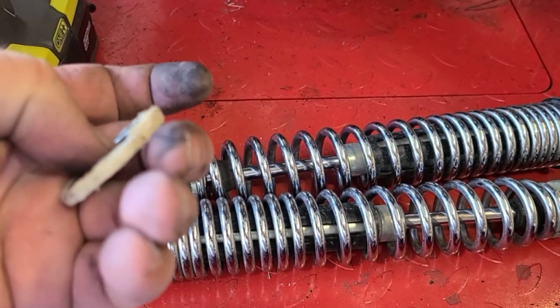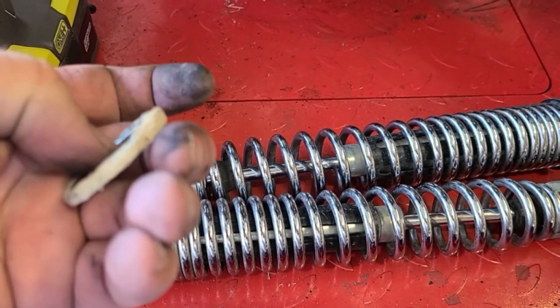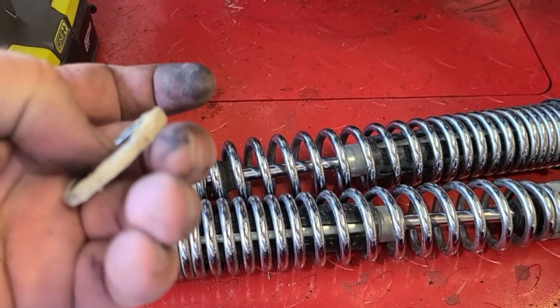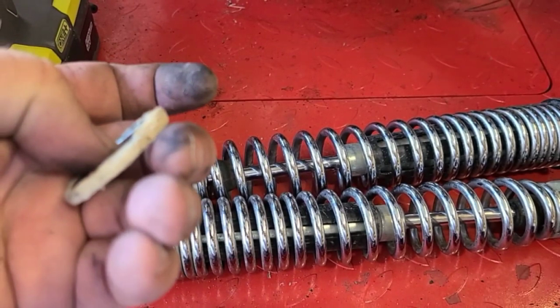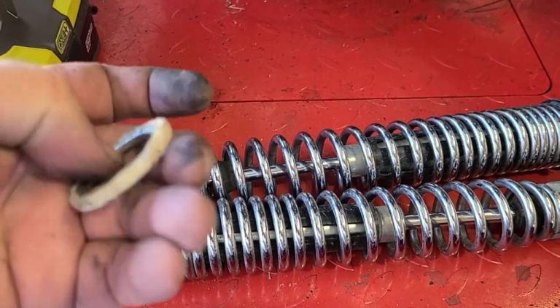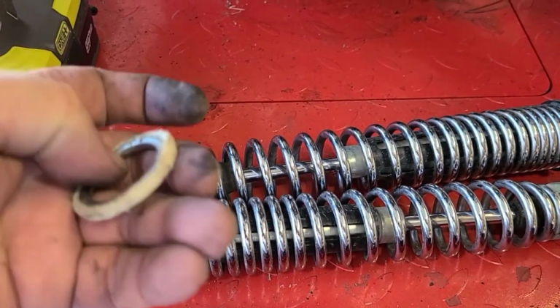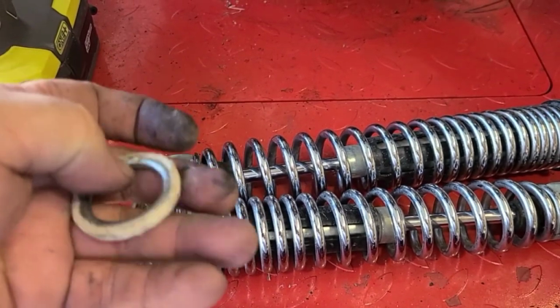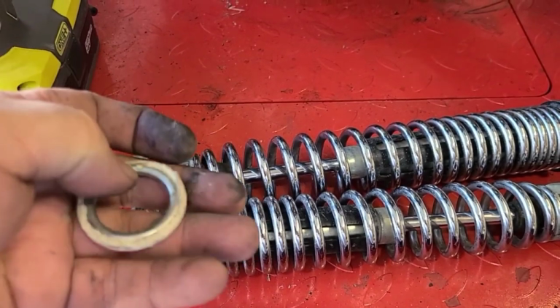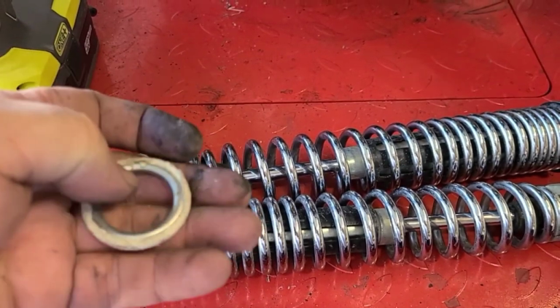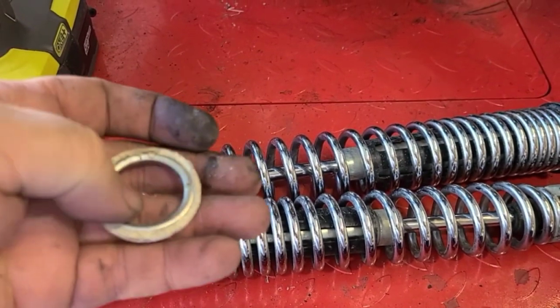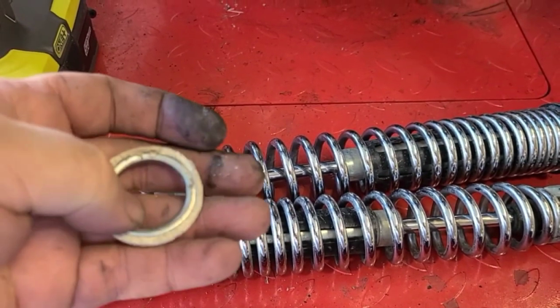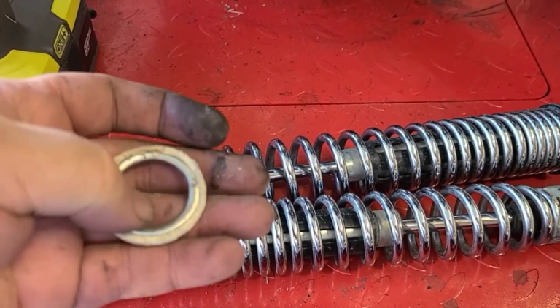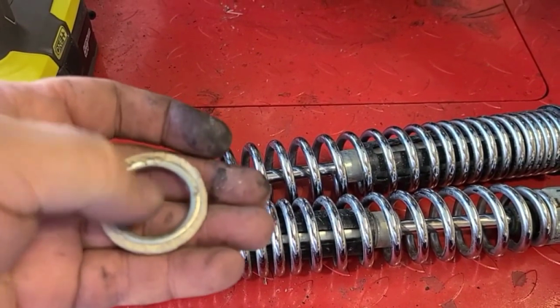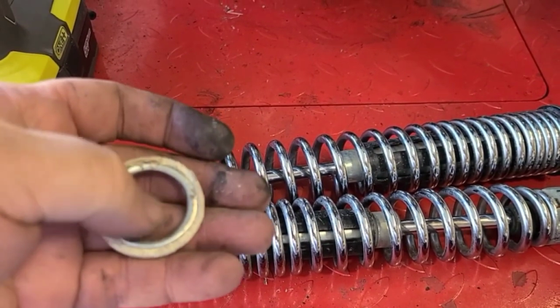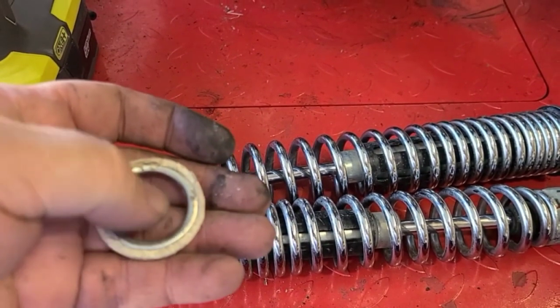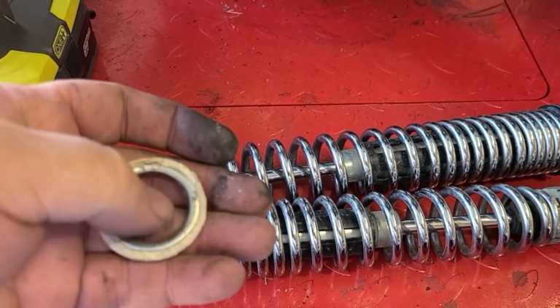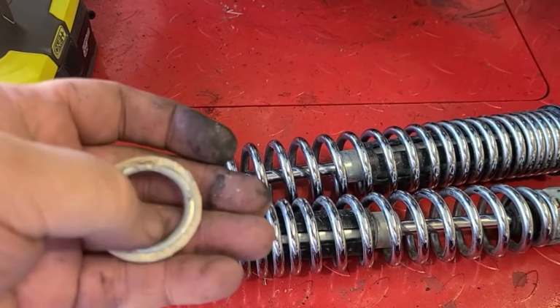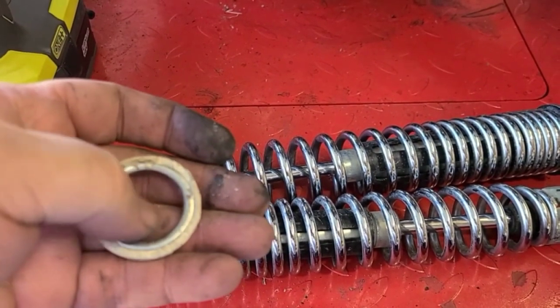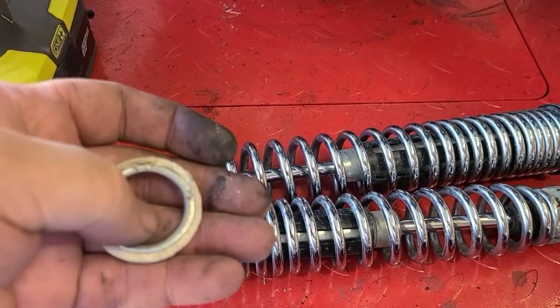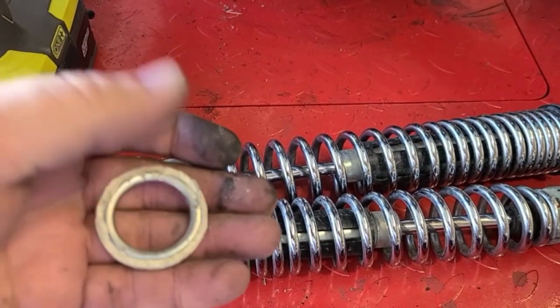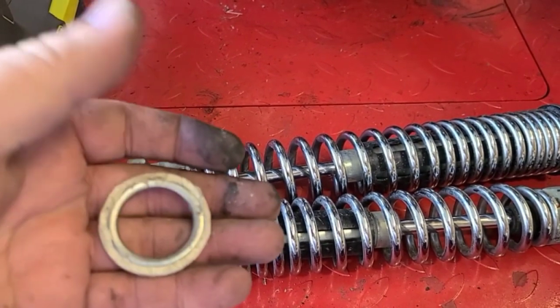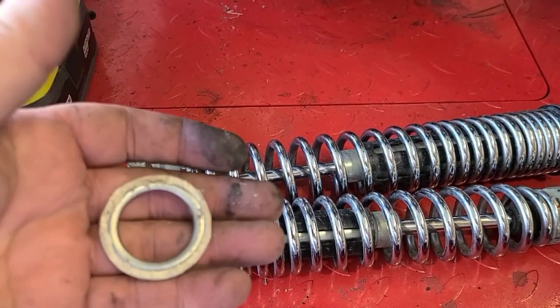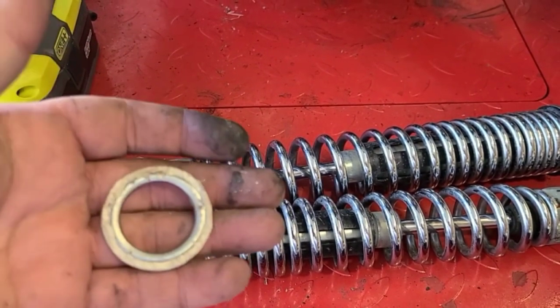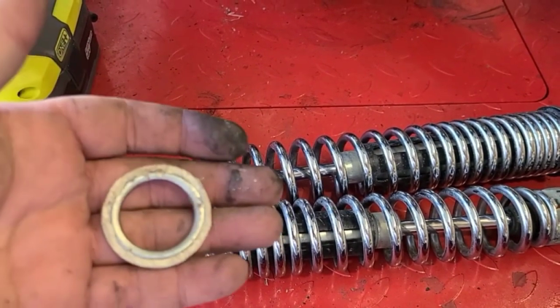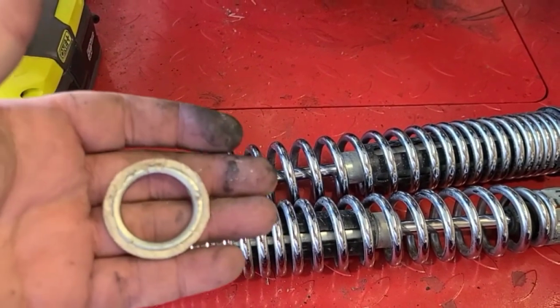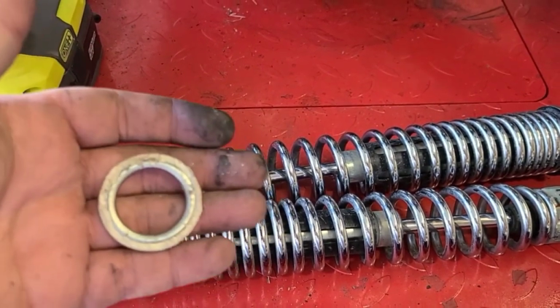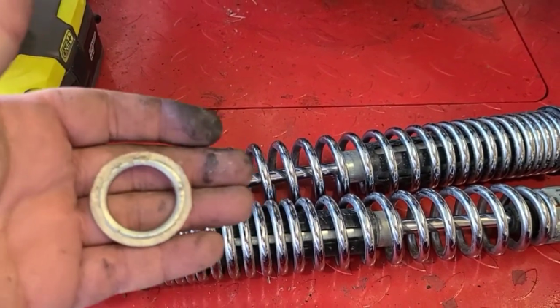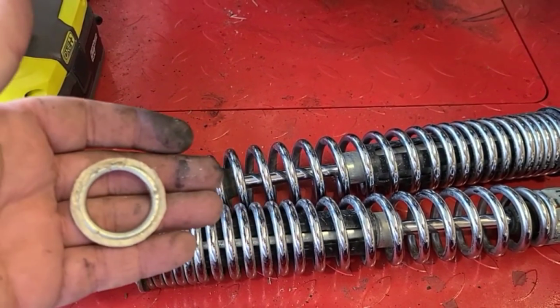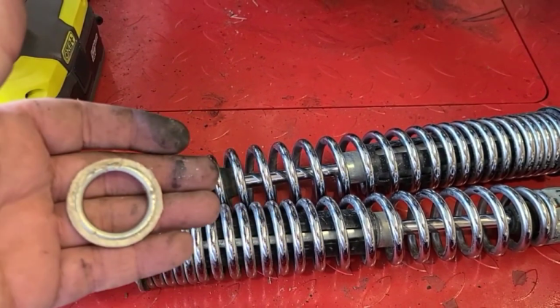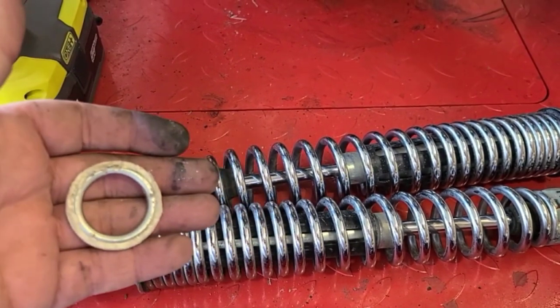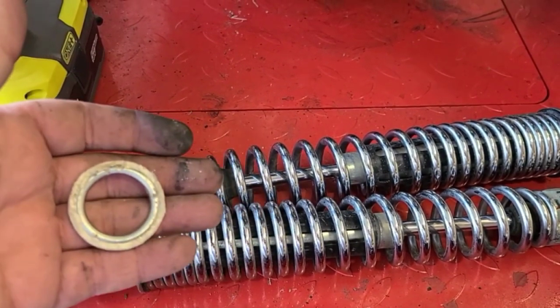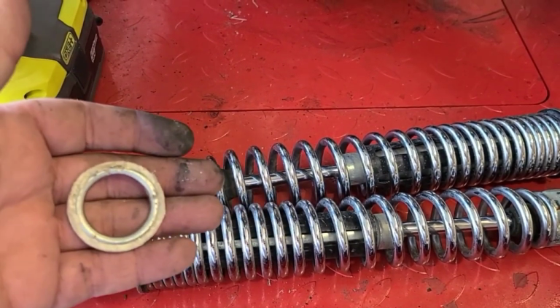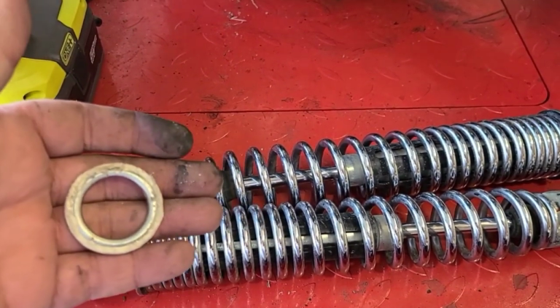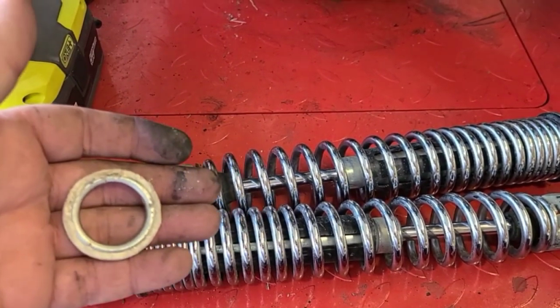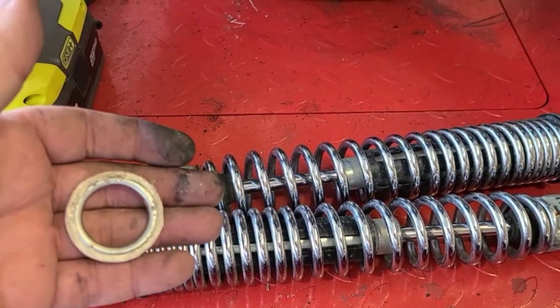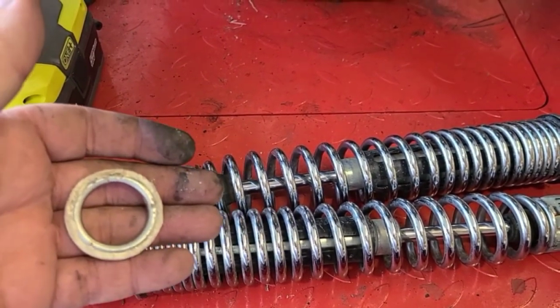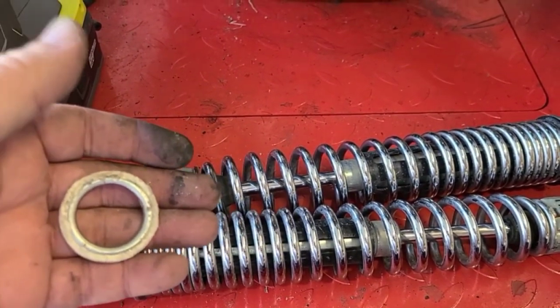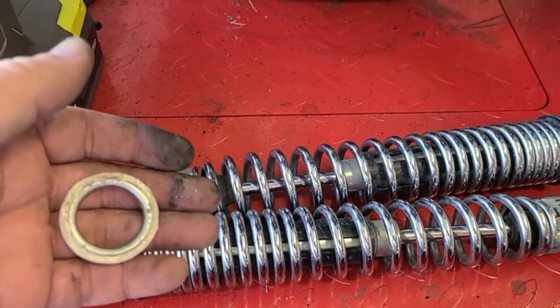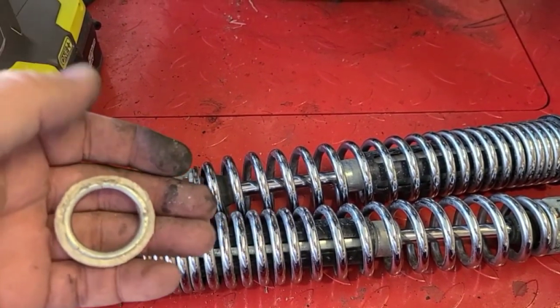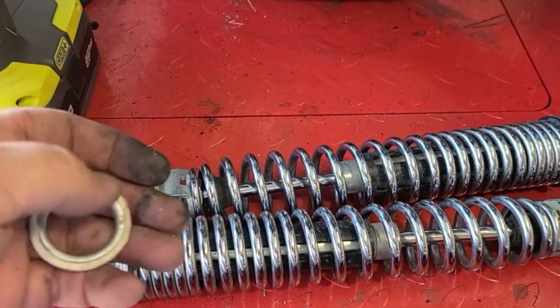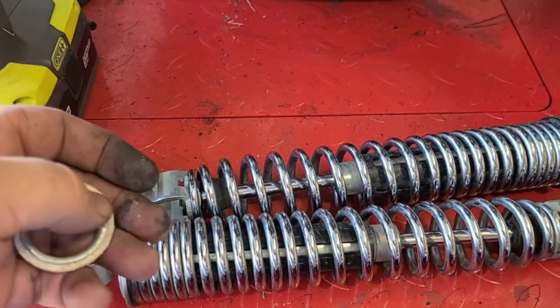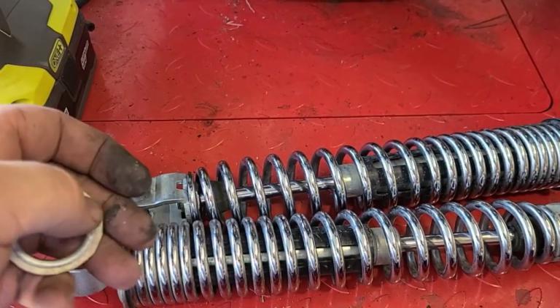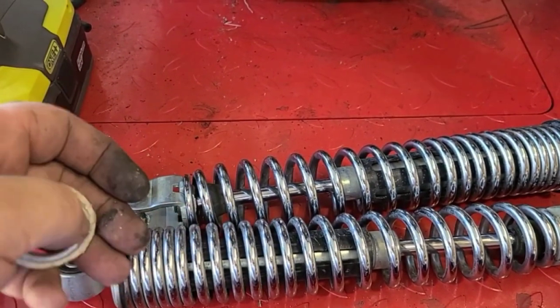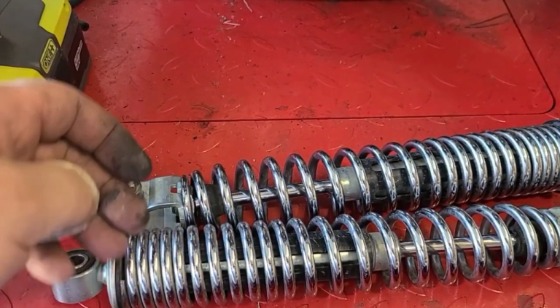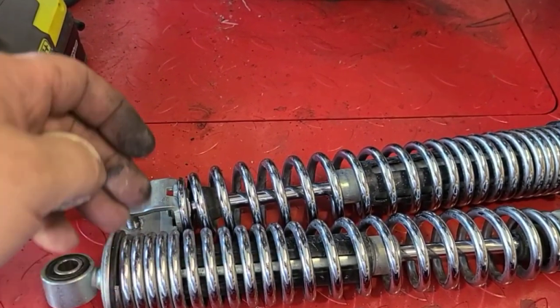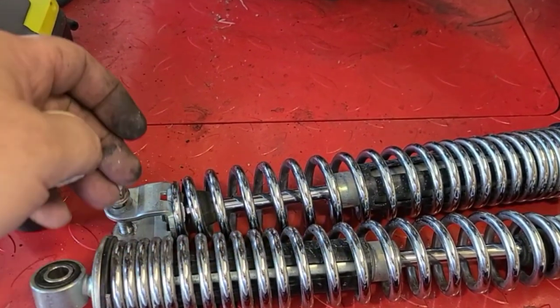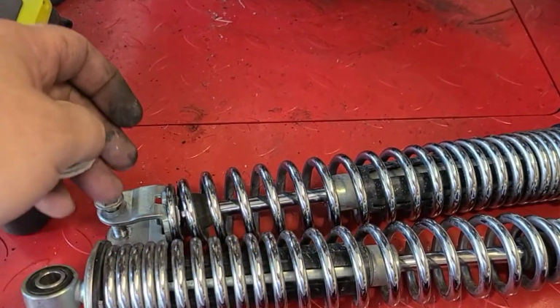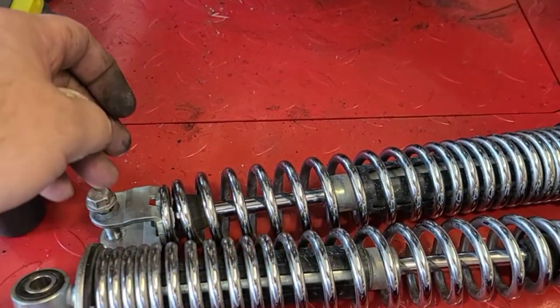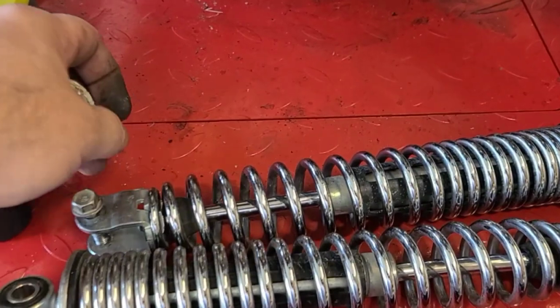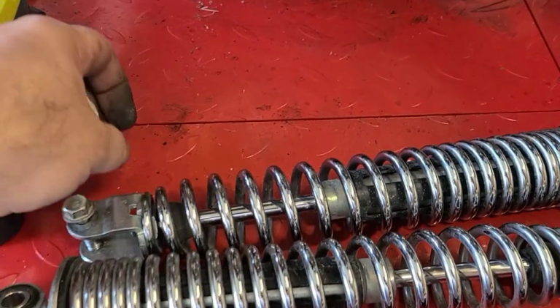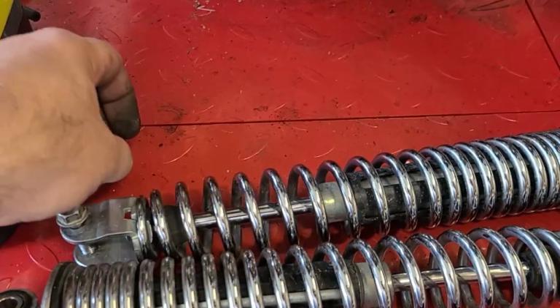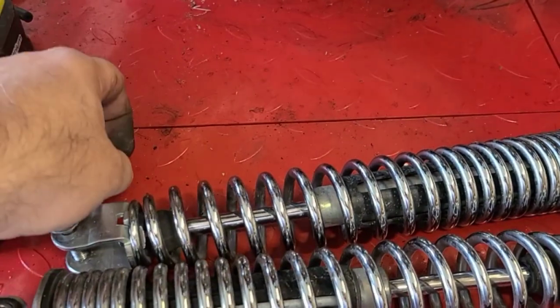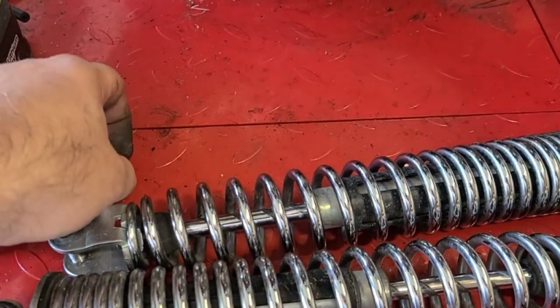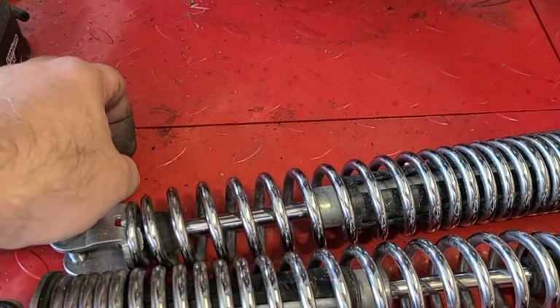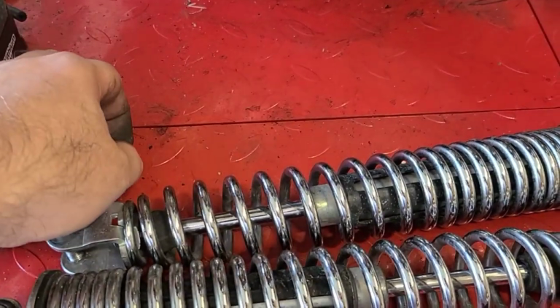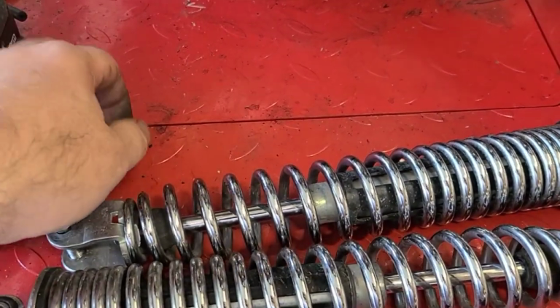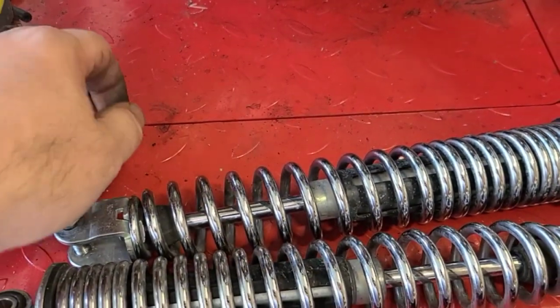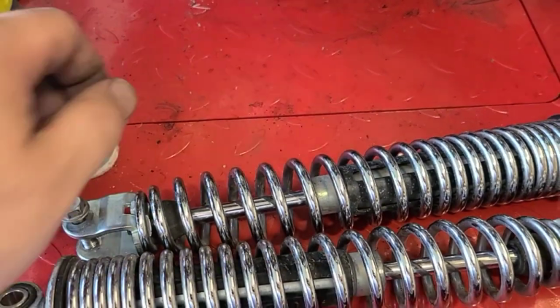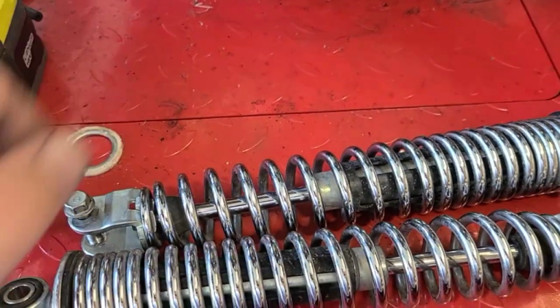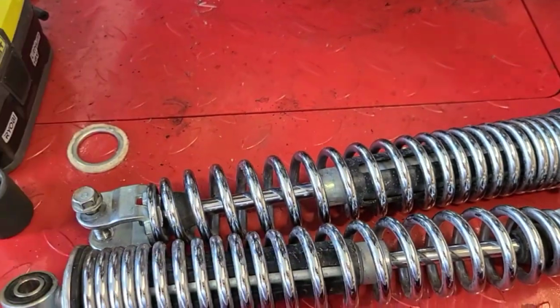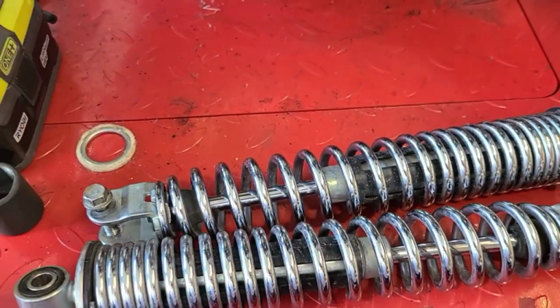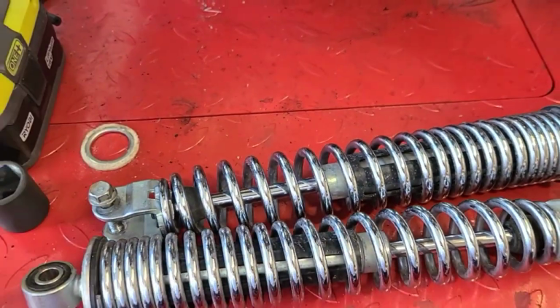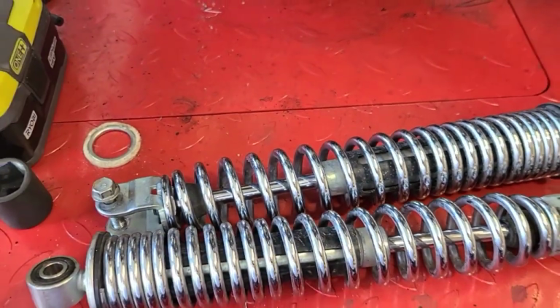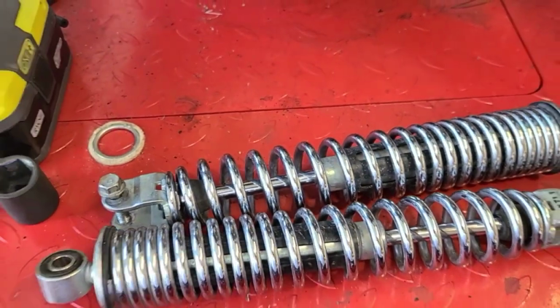Take a look — I got my exhaust gasket. It'll be nice to install something that was completely missing from the bike.